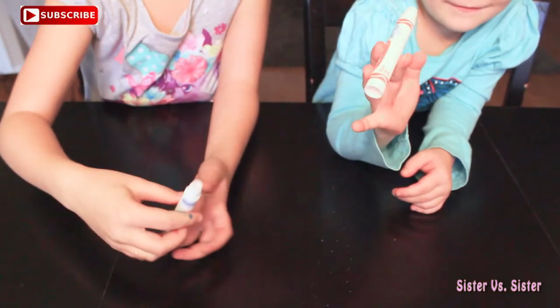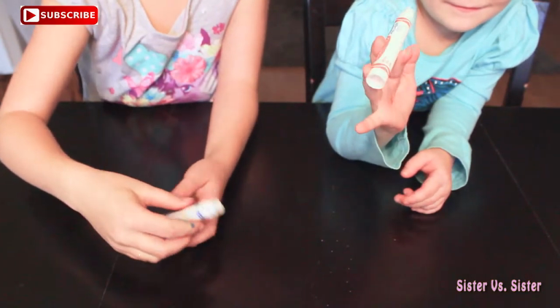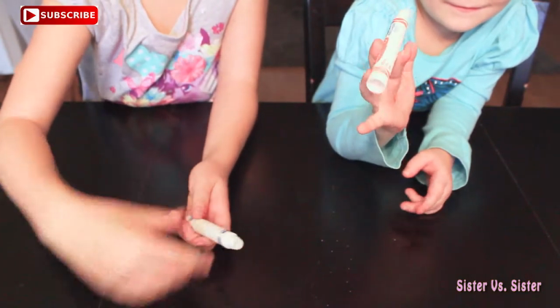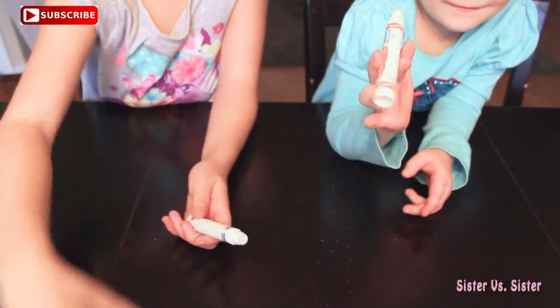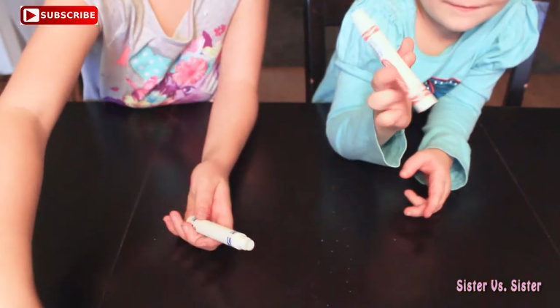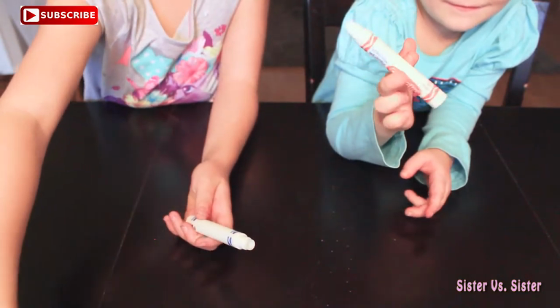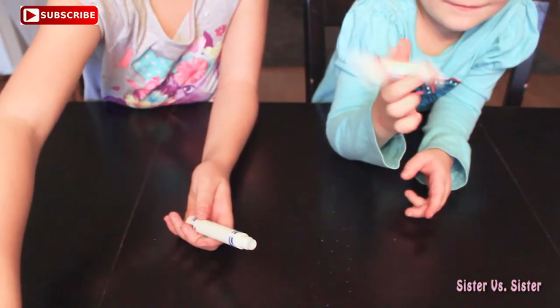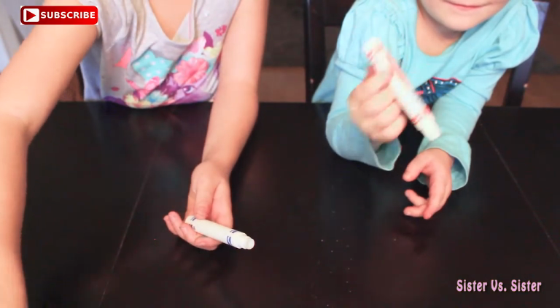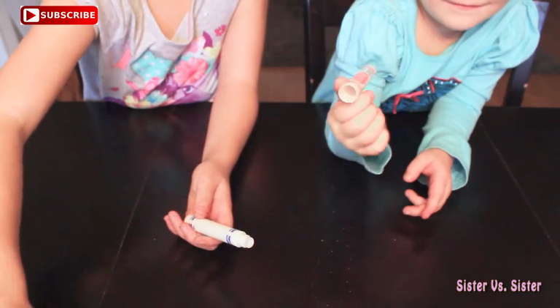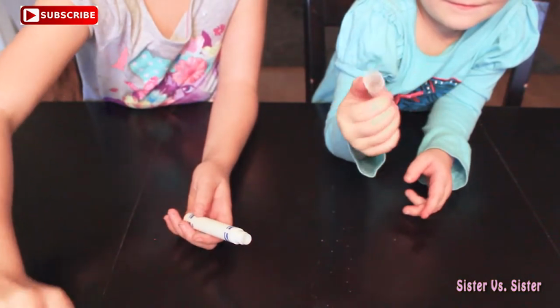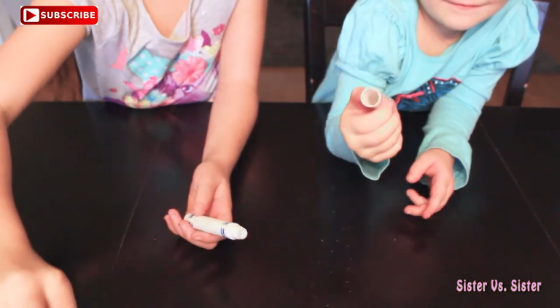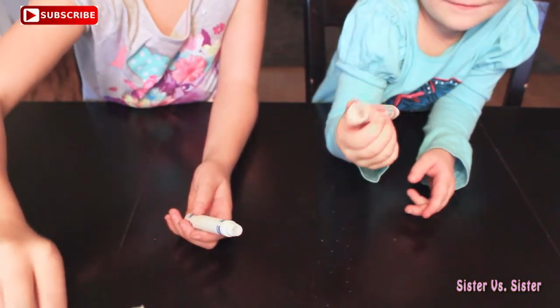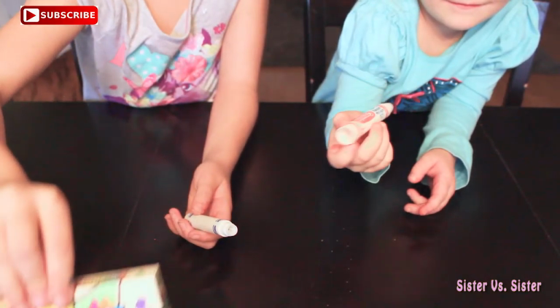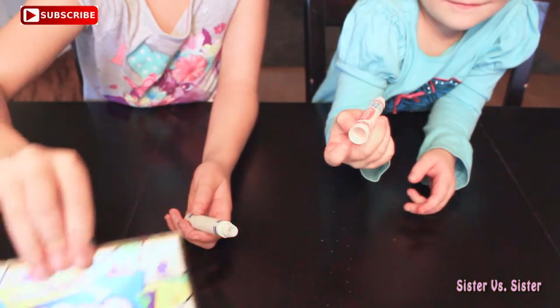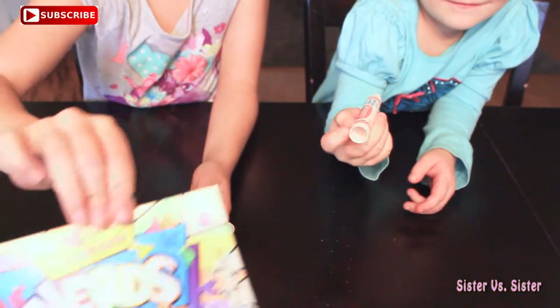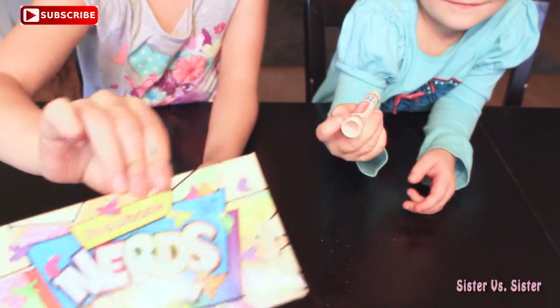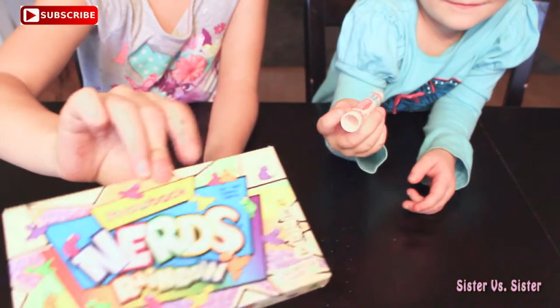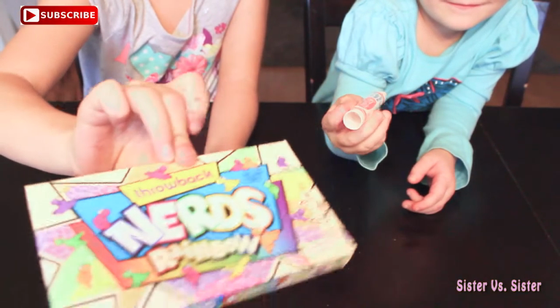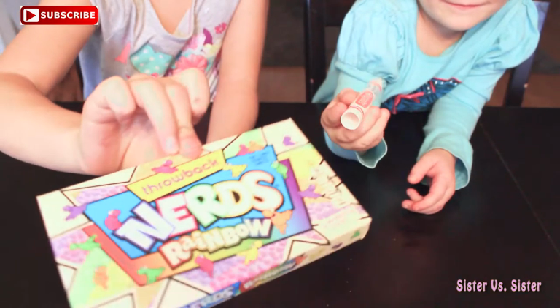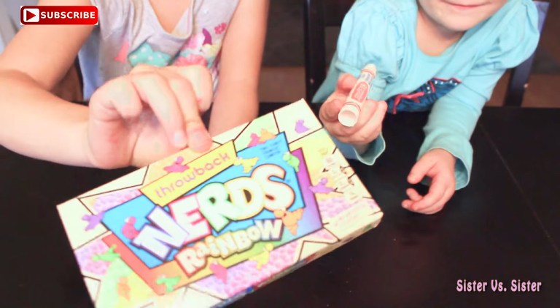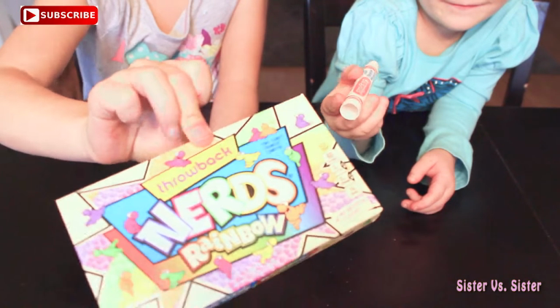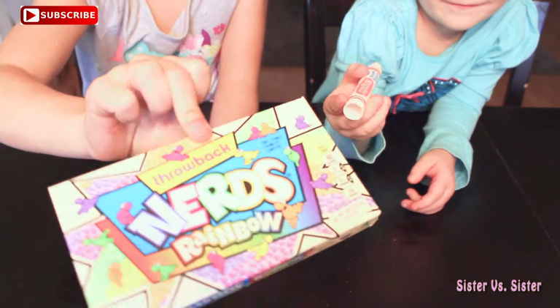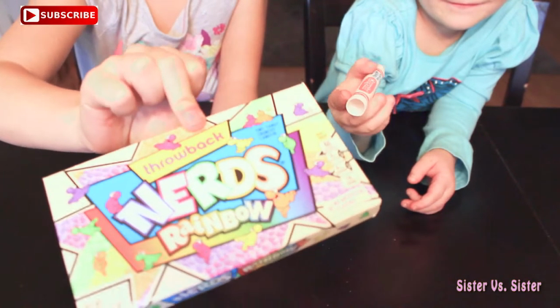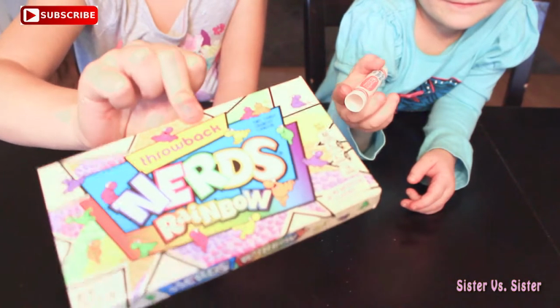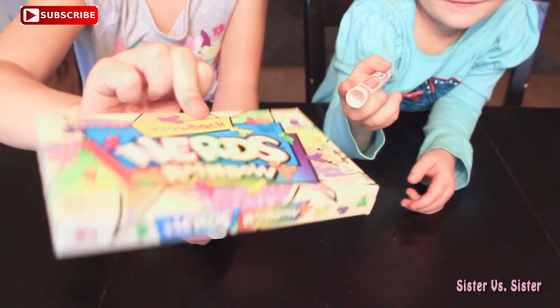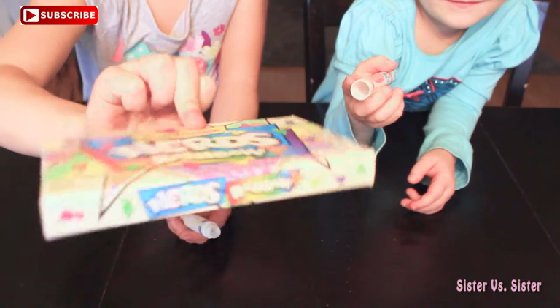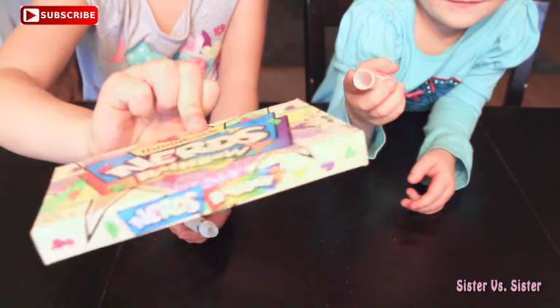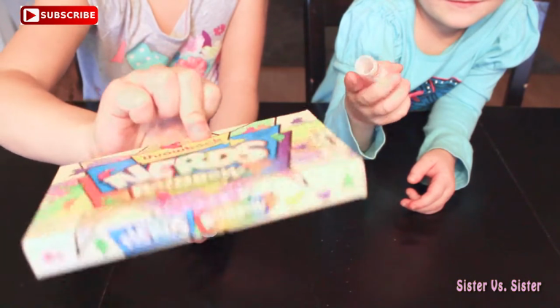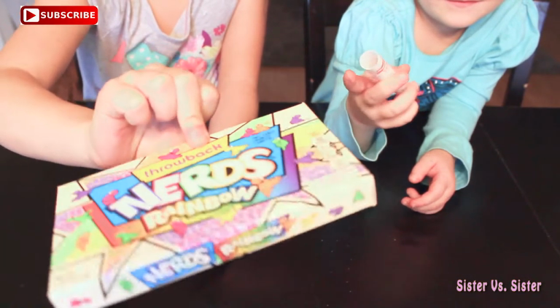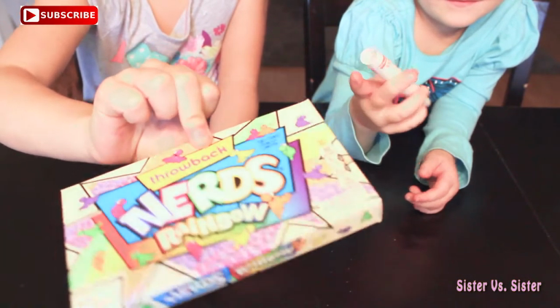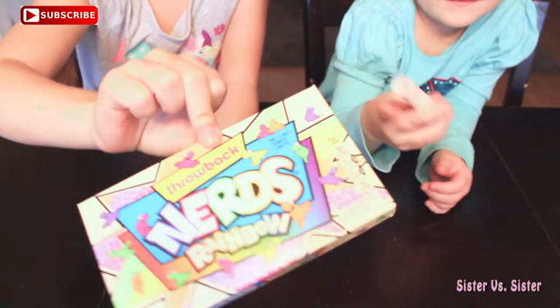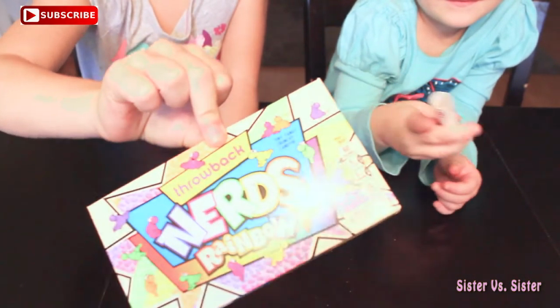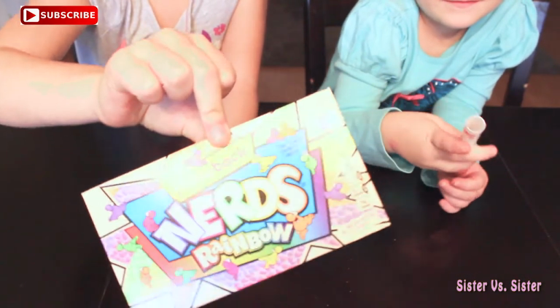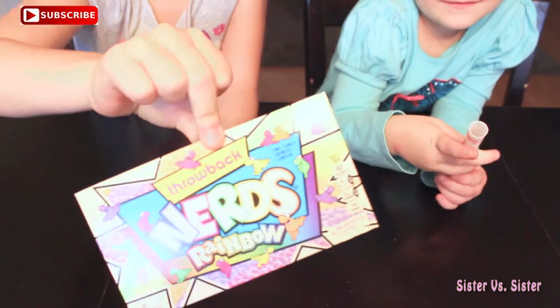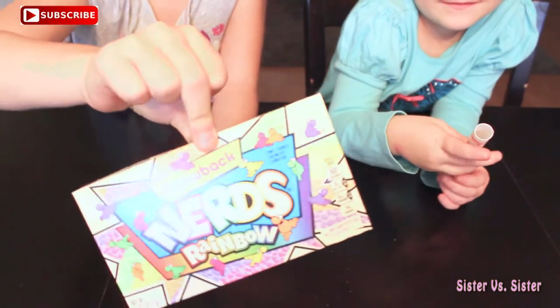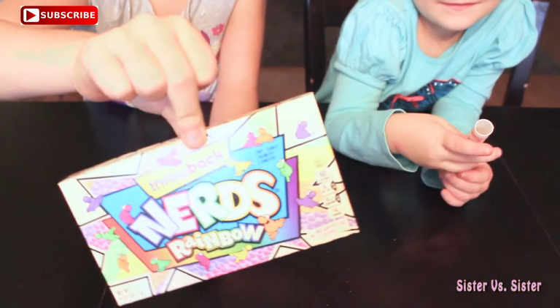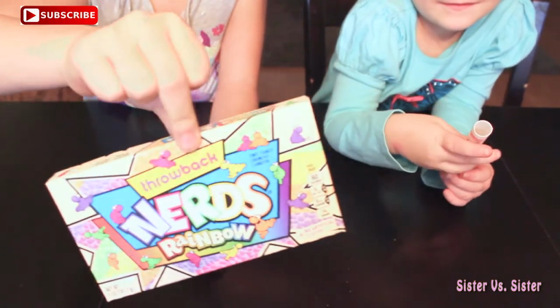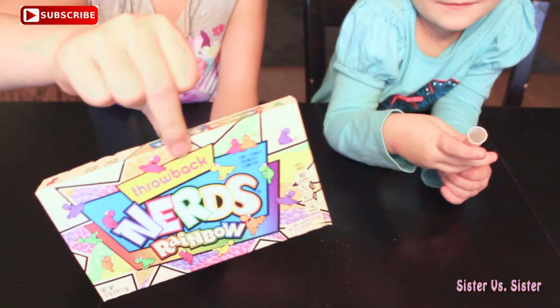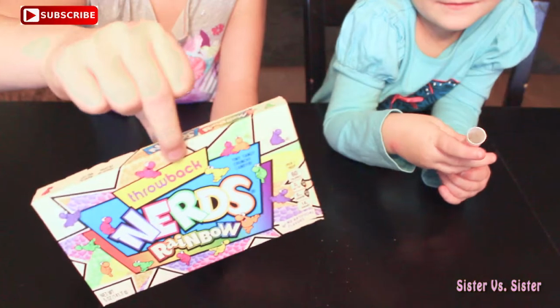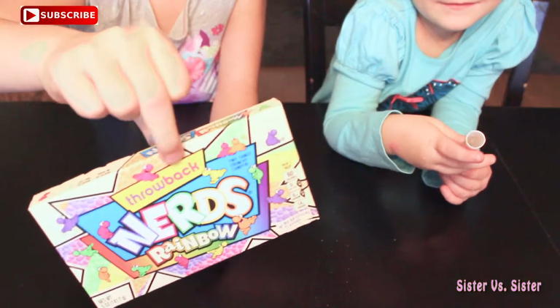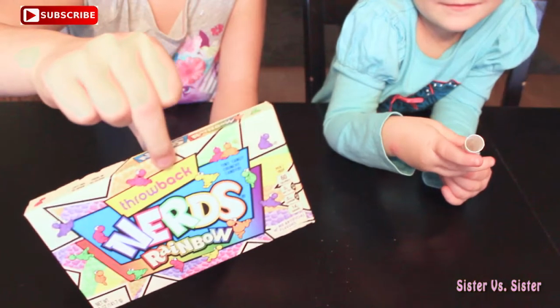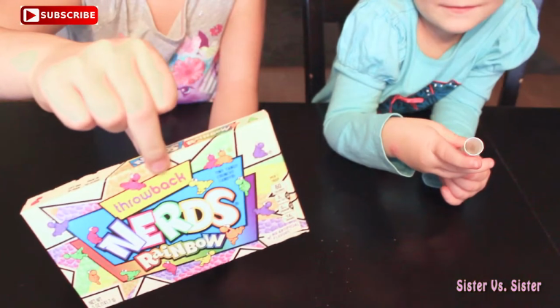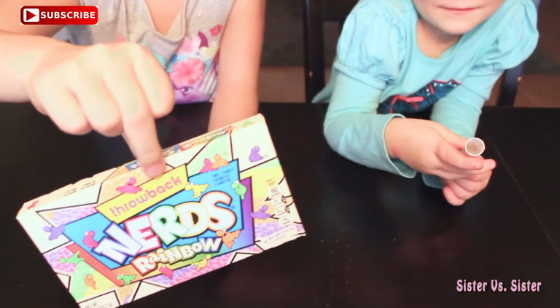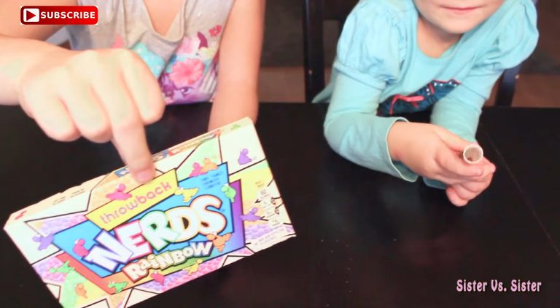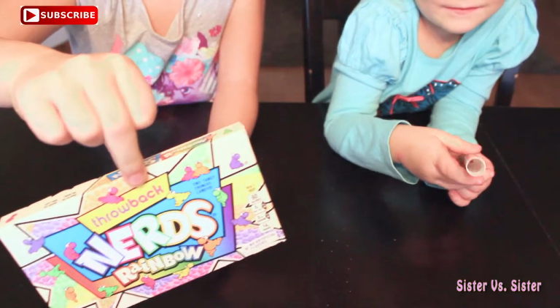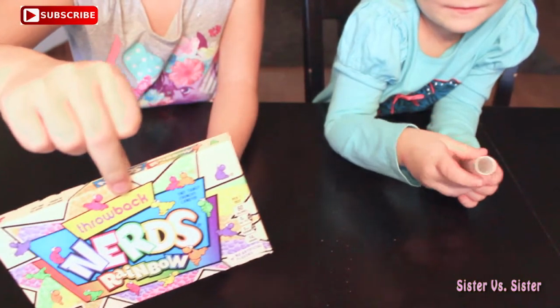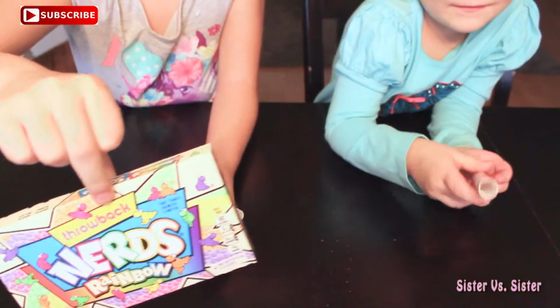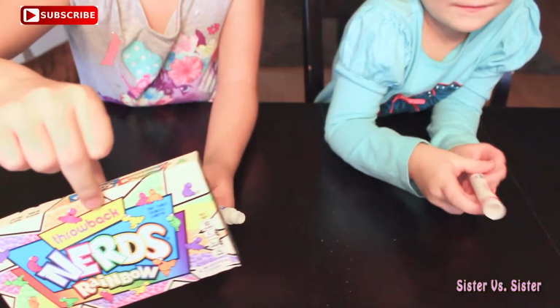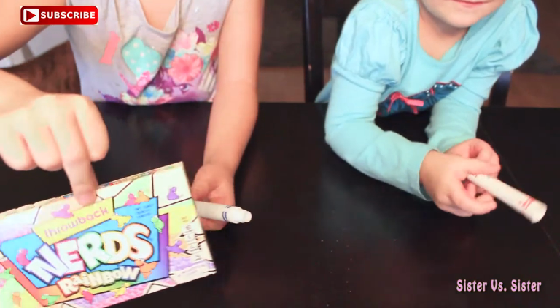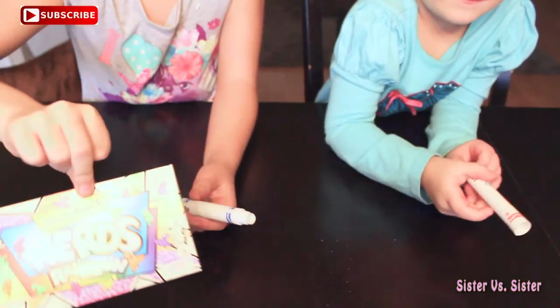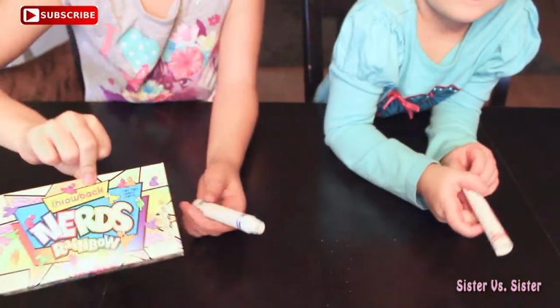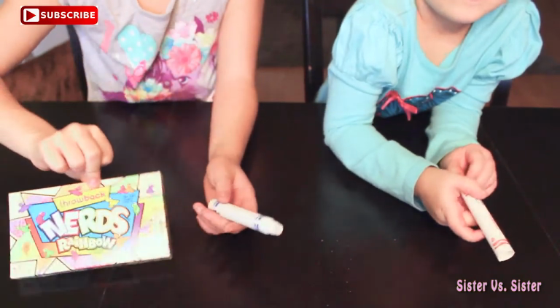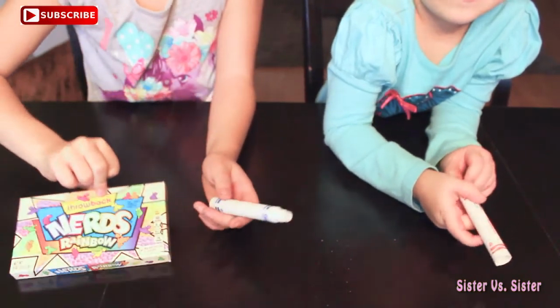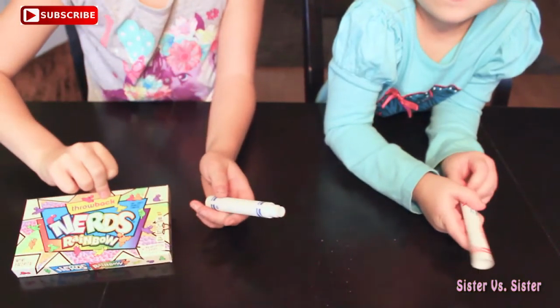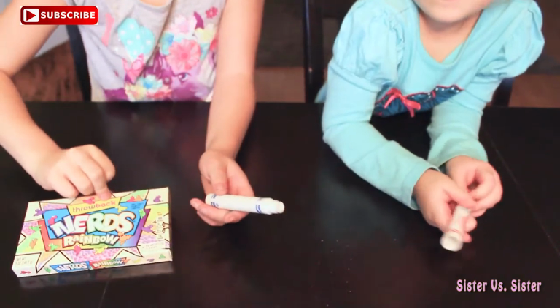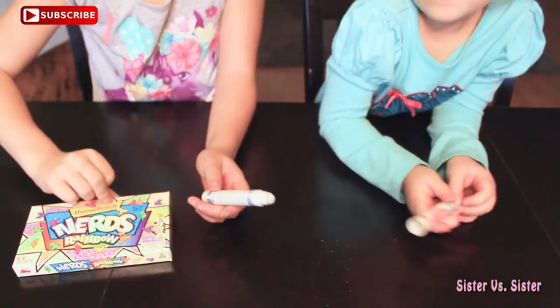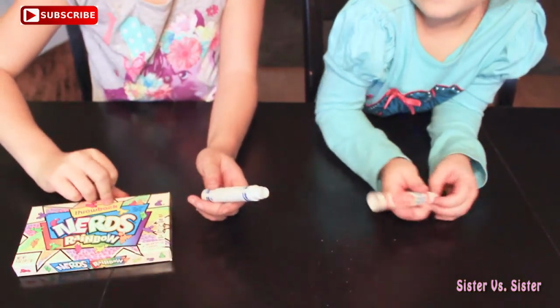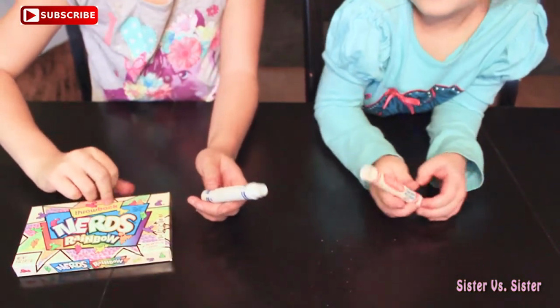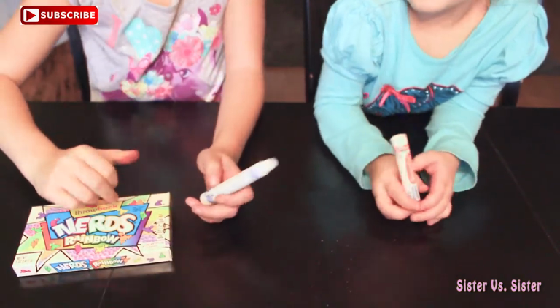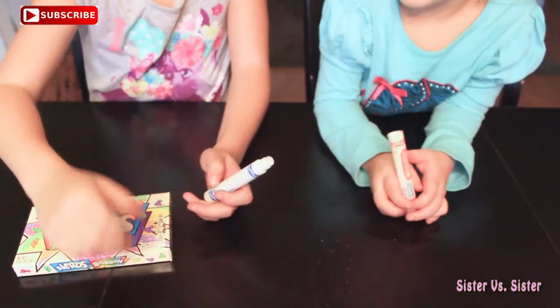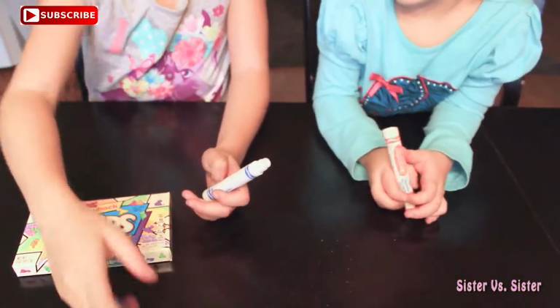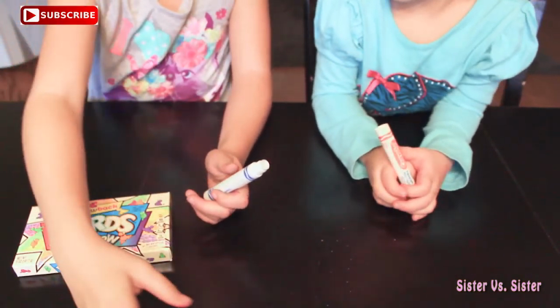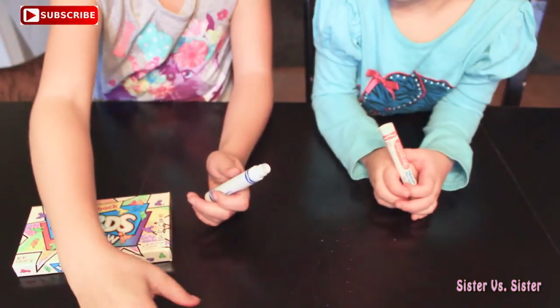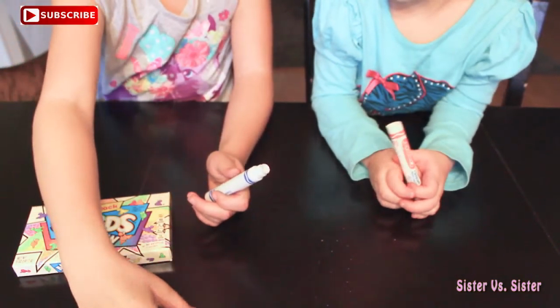we're going to fill them up with some of these rainbow Nerds. So let's get started.